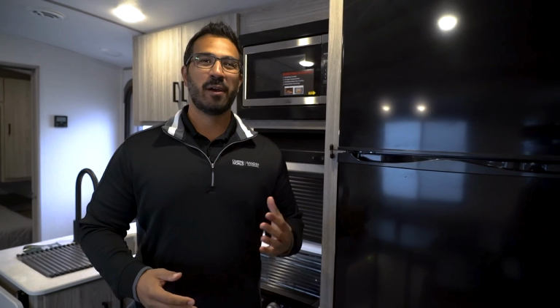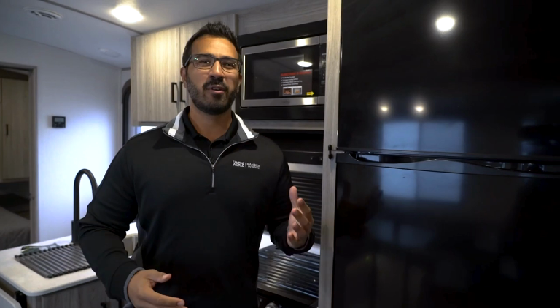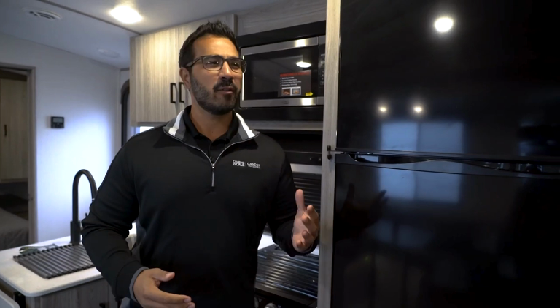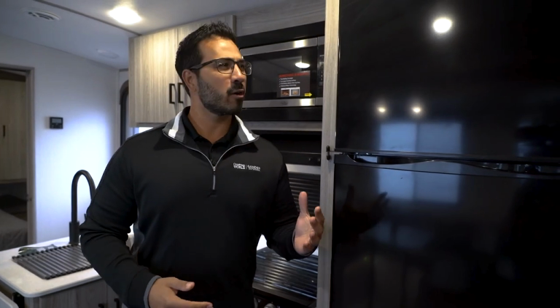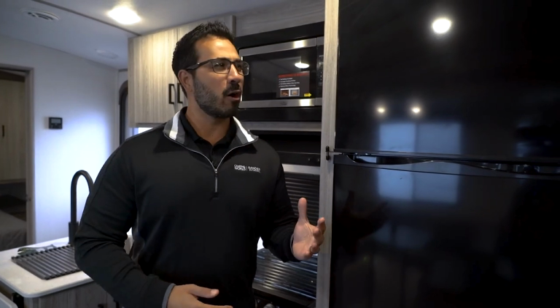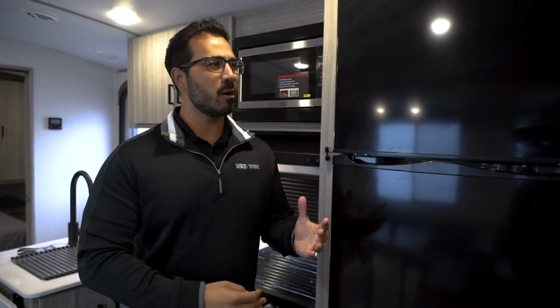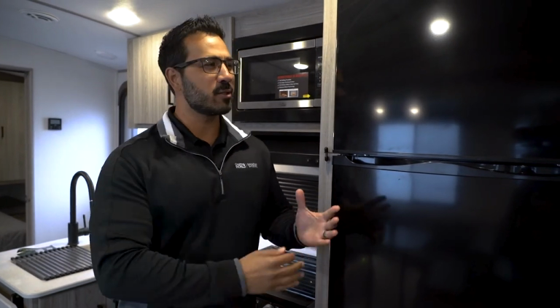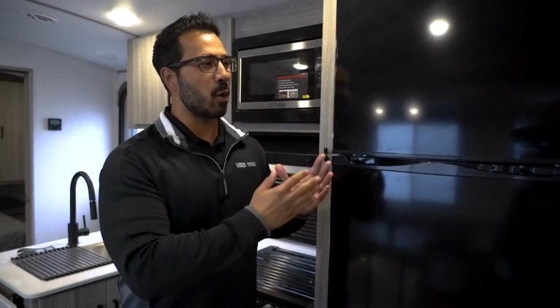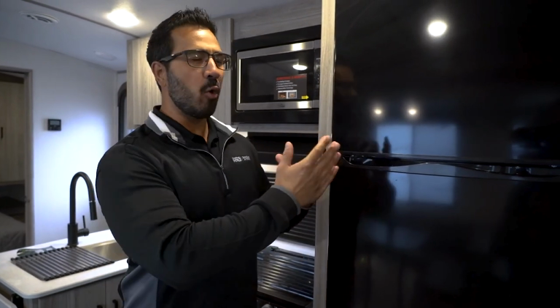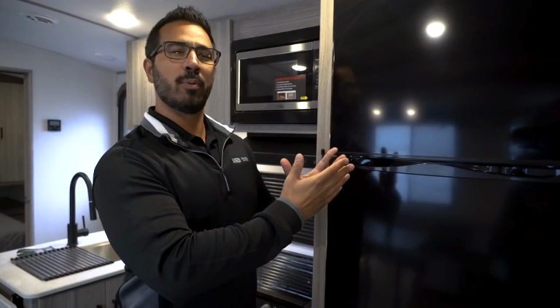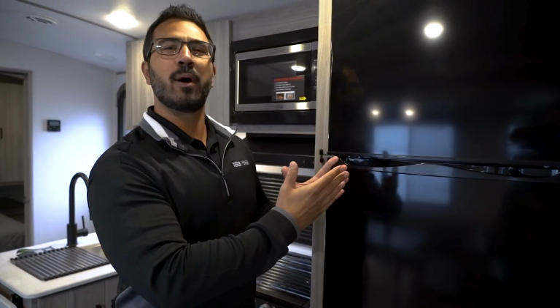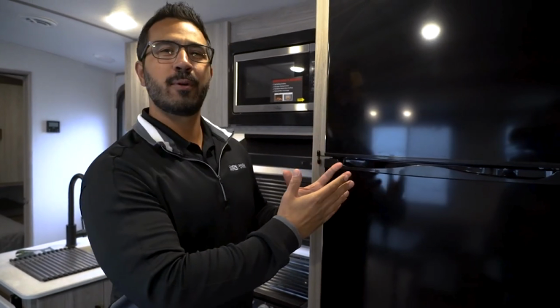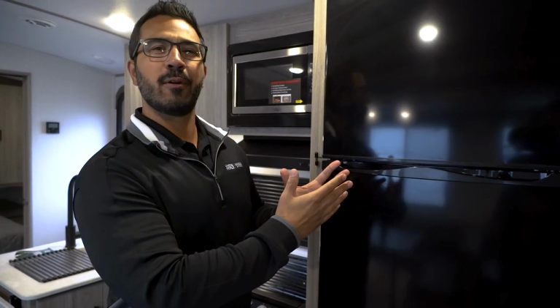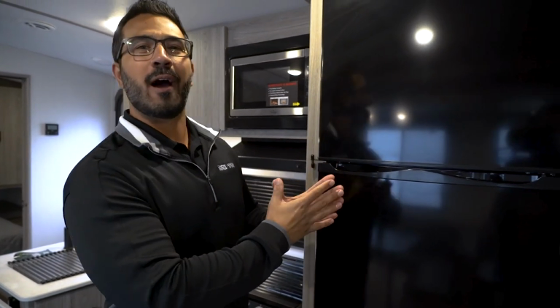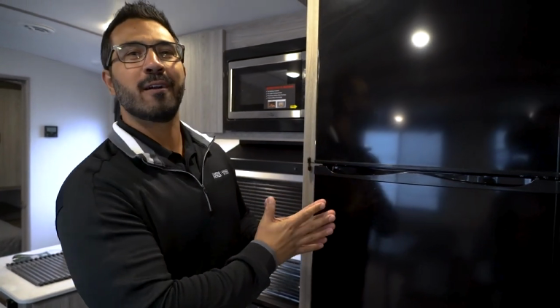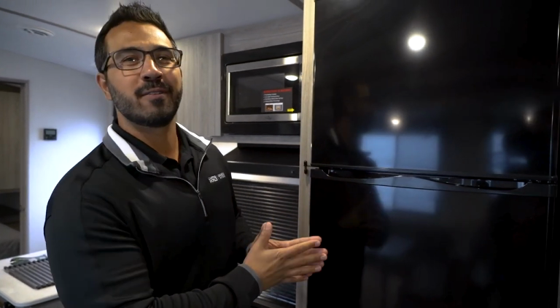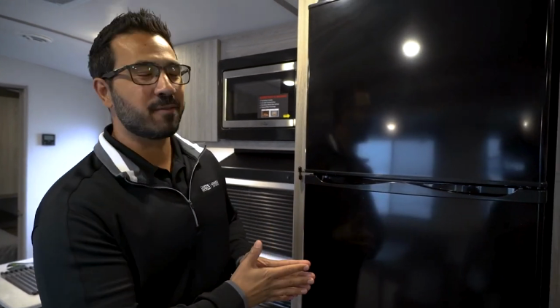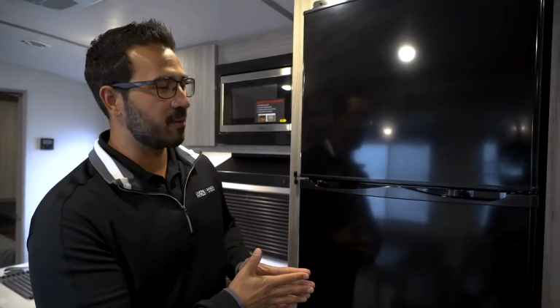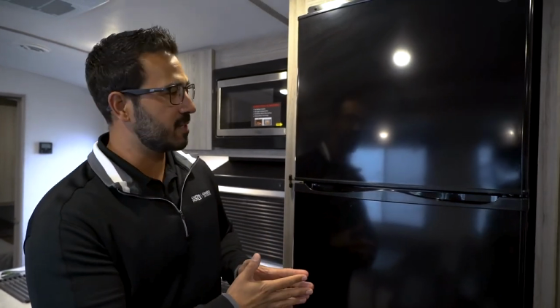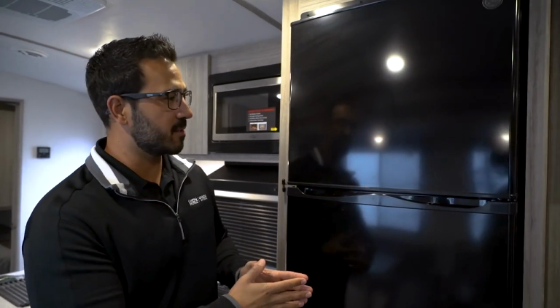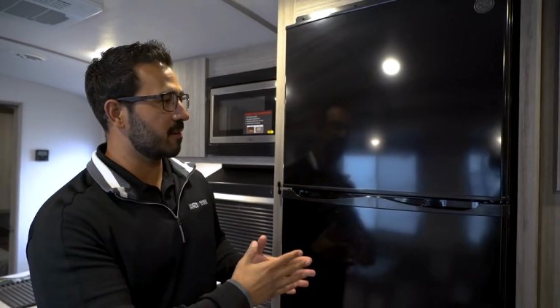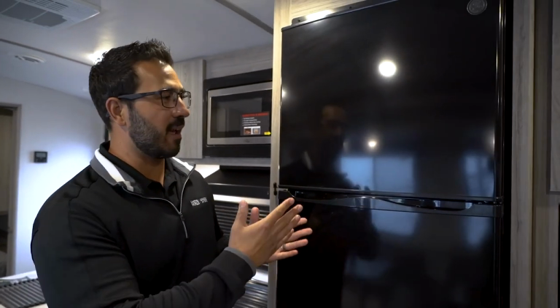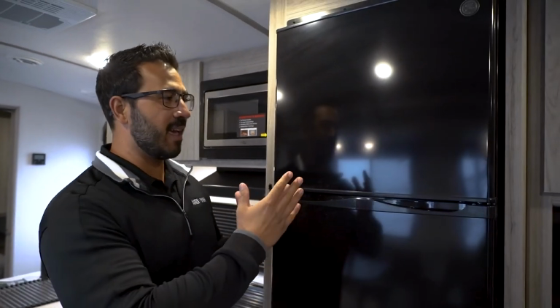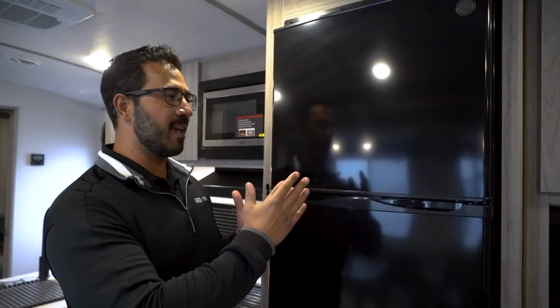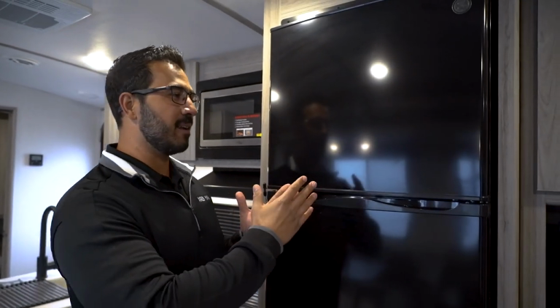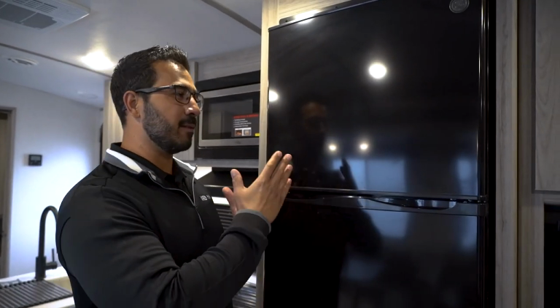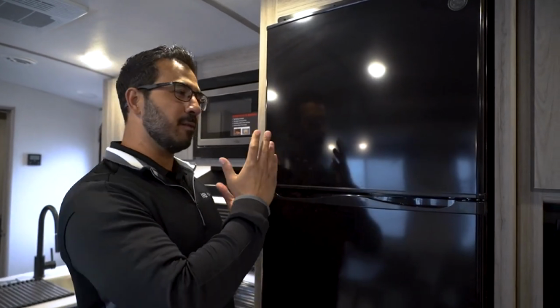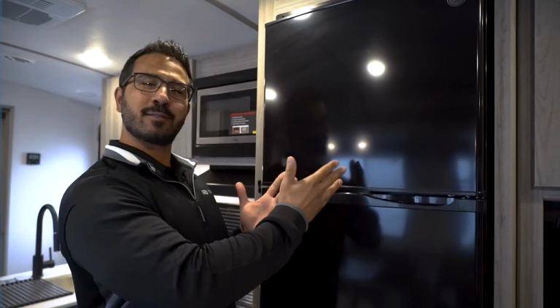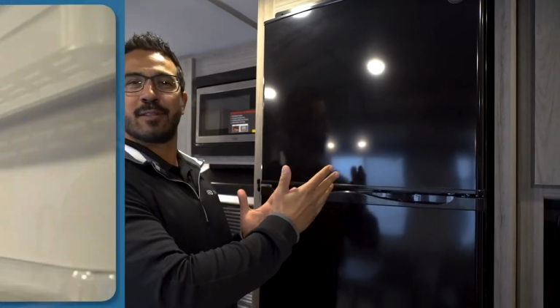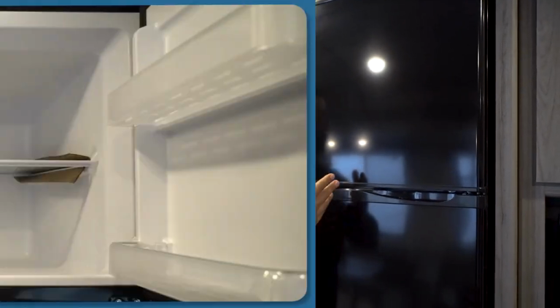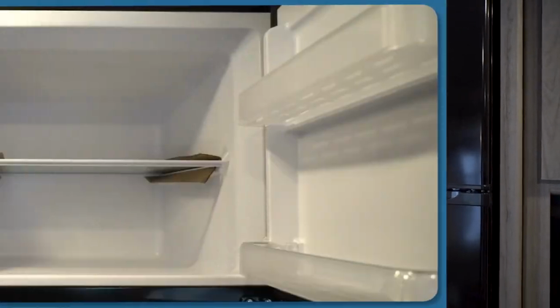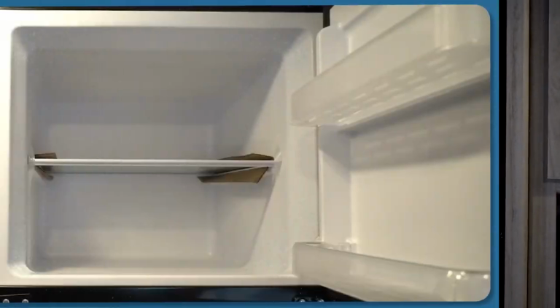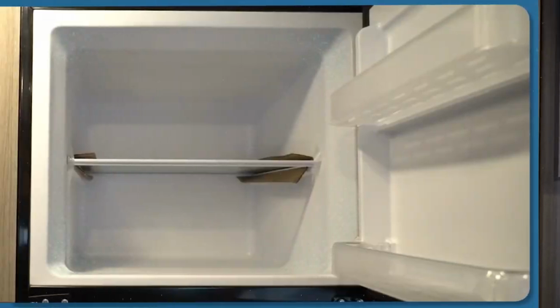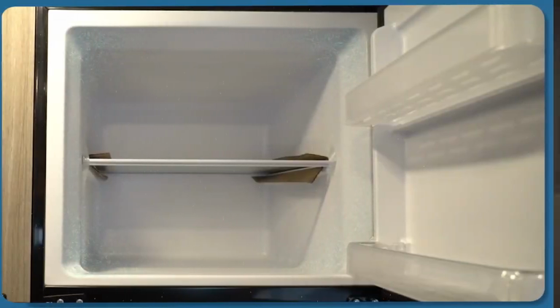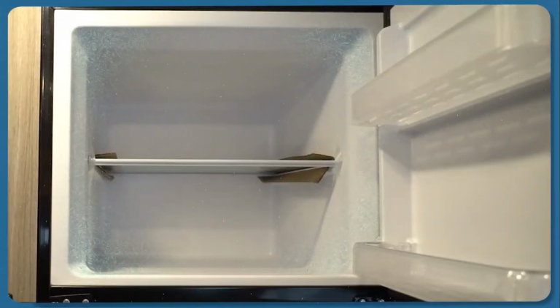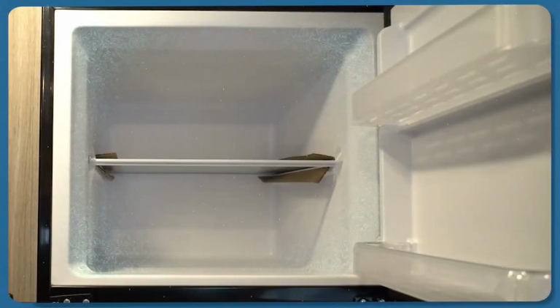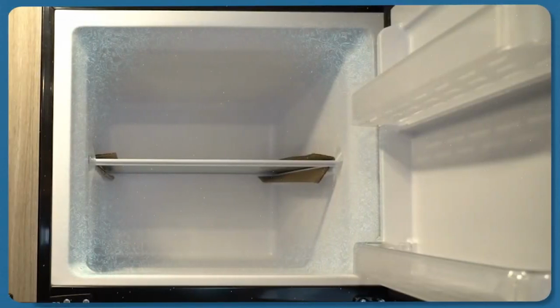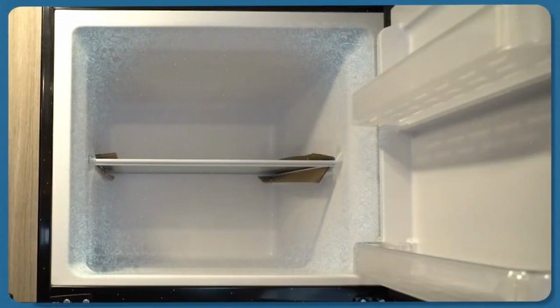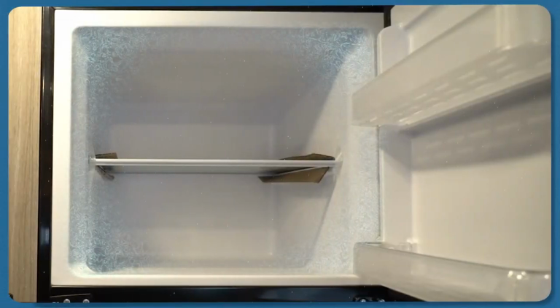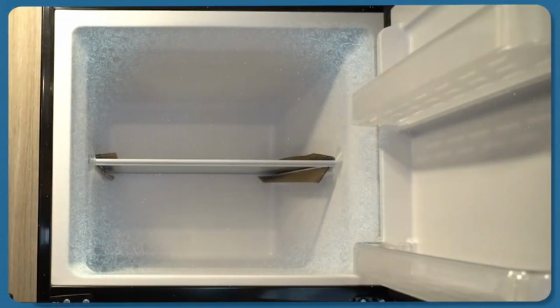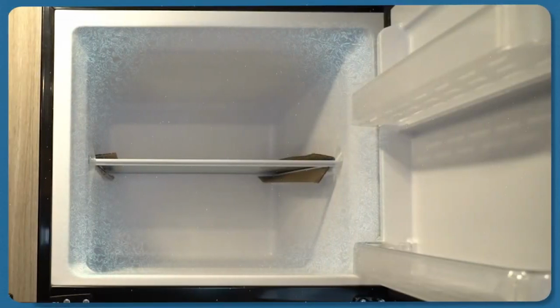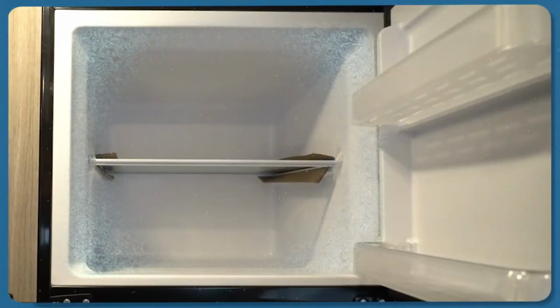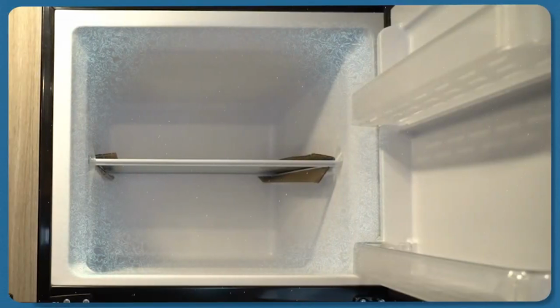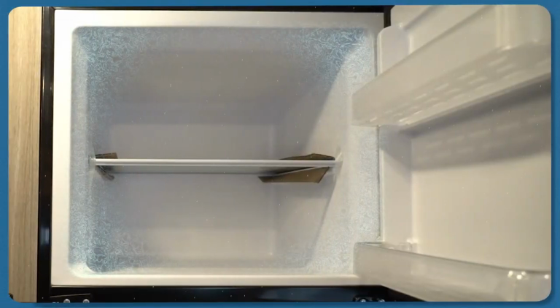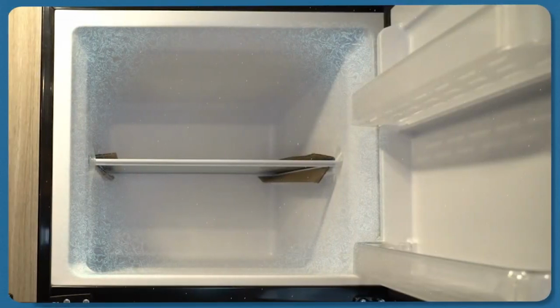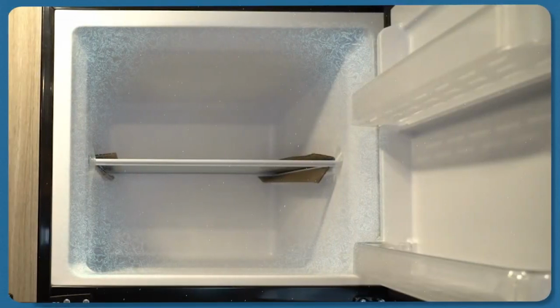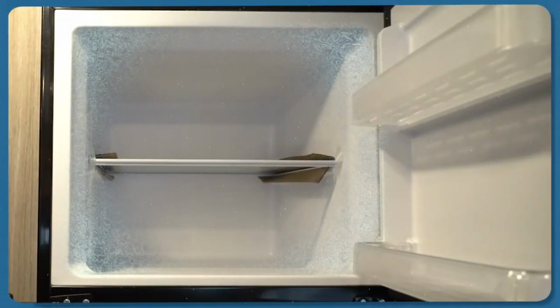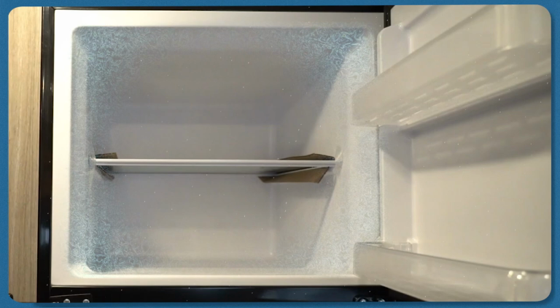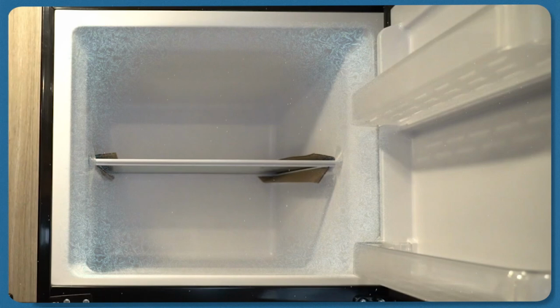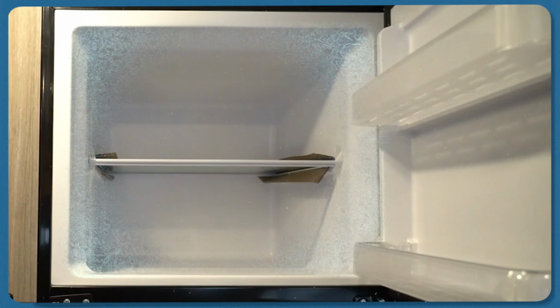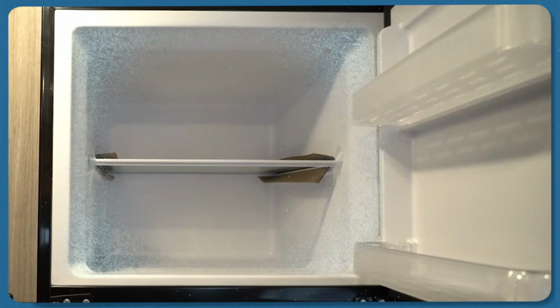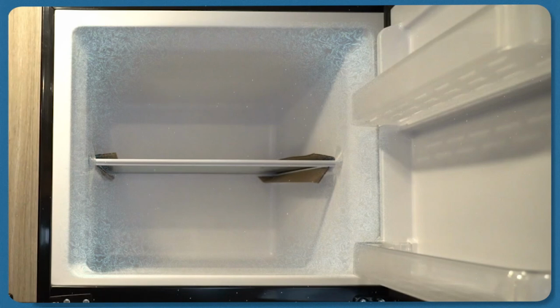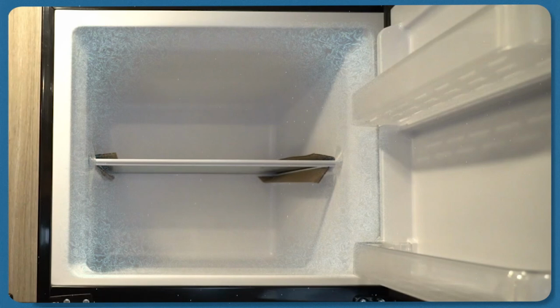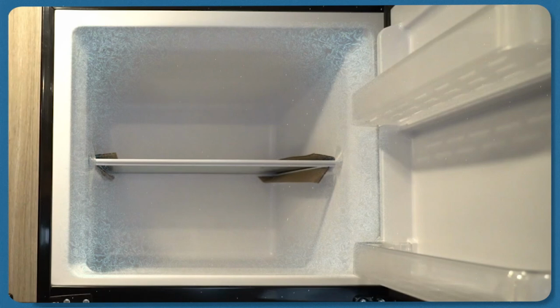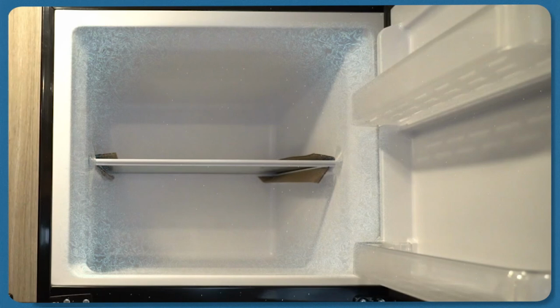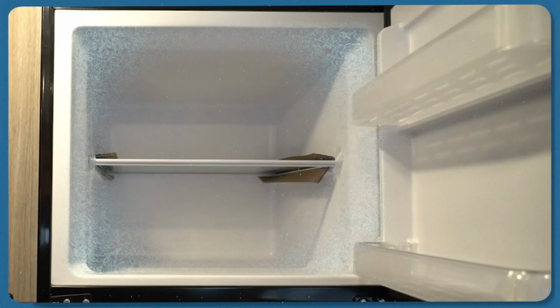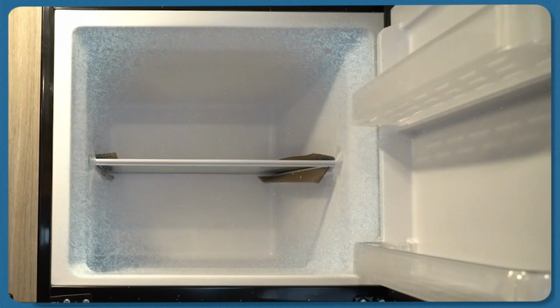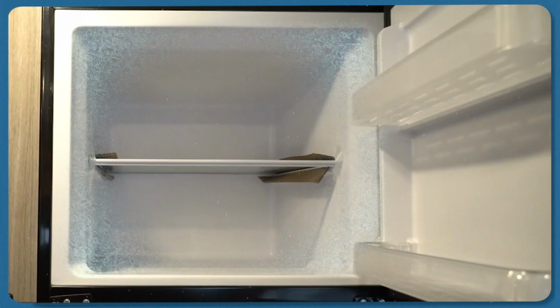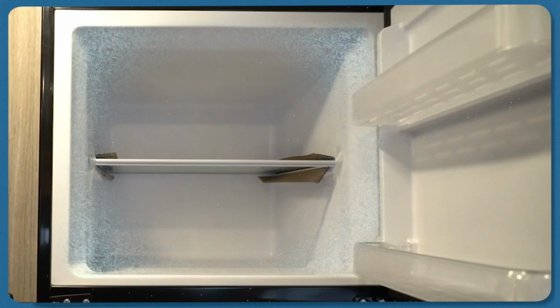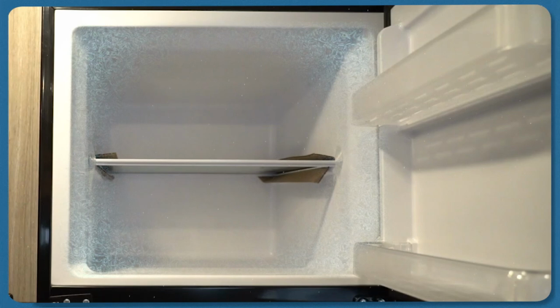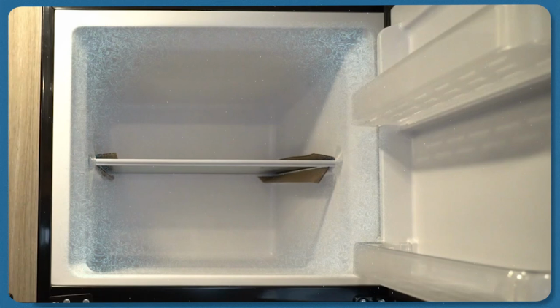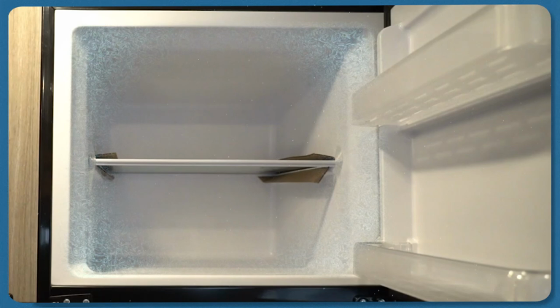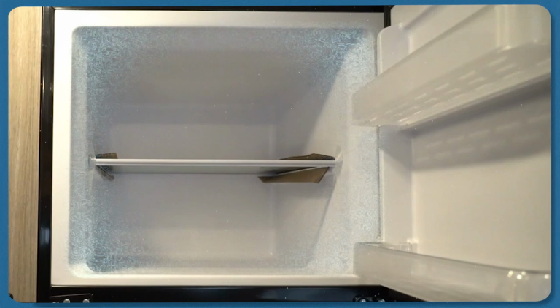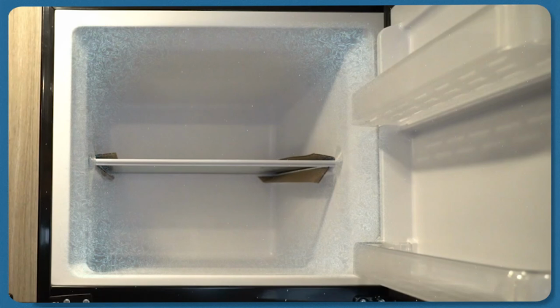Have you ever gone to open up your RV freezer and it looks like the North American blizzard of '96 in there? Everything's just covered in frost.